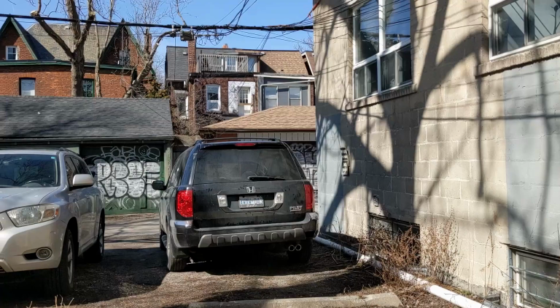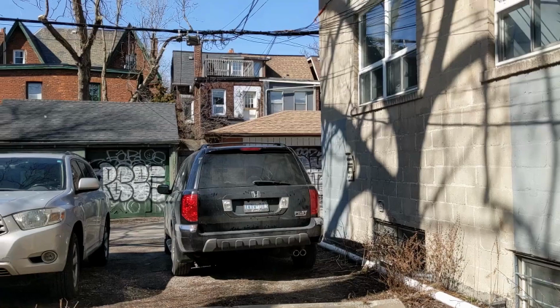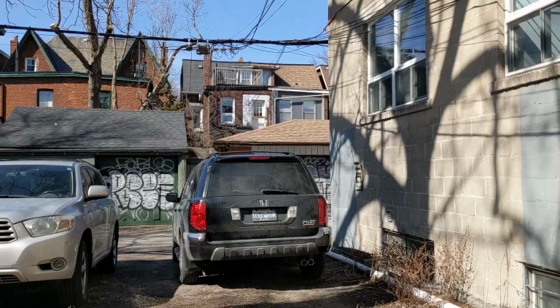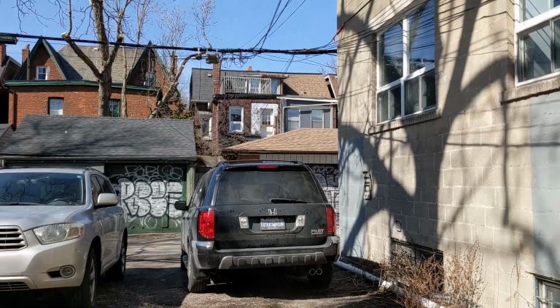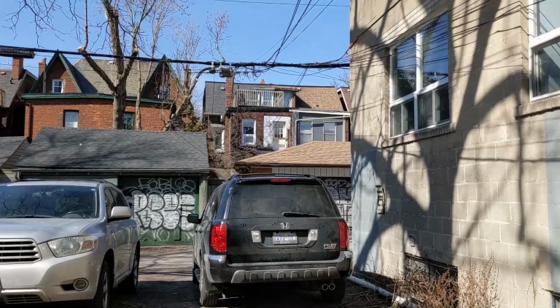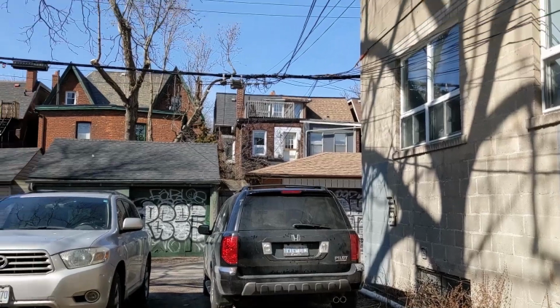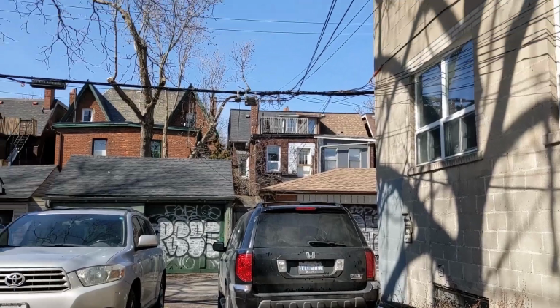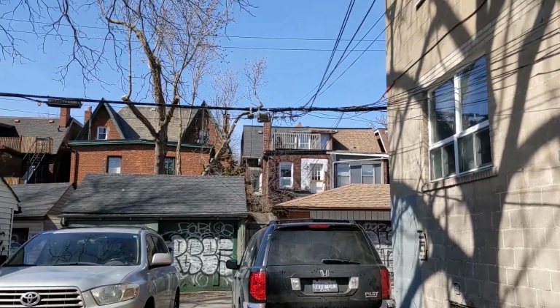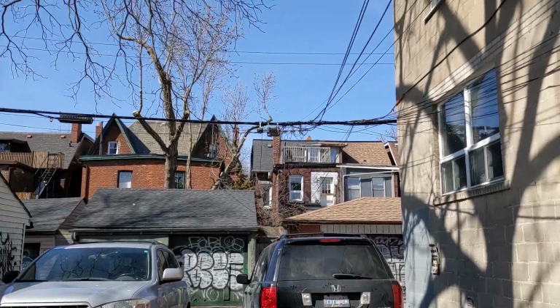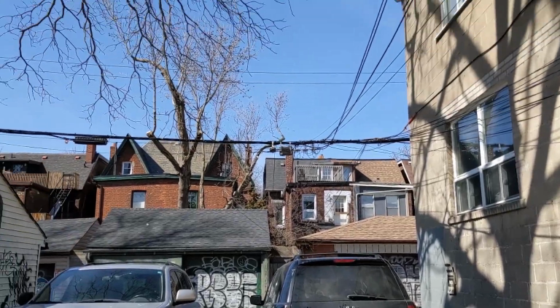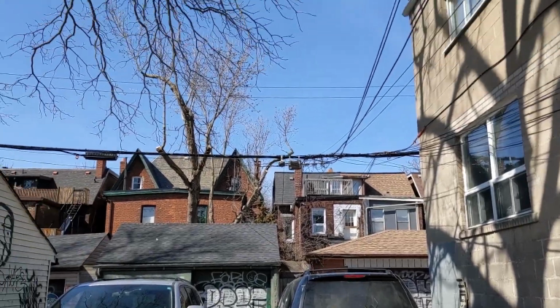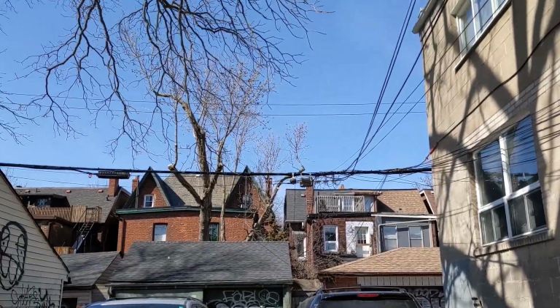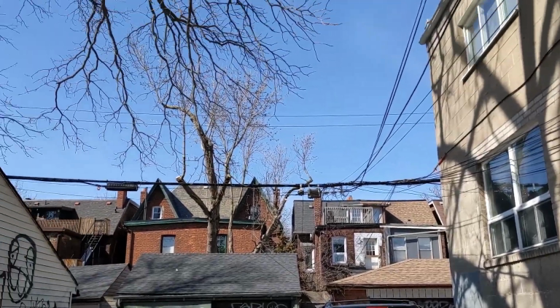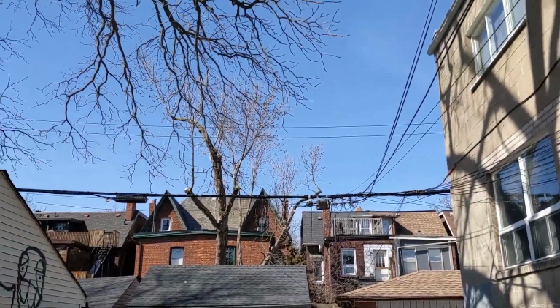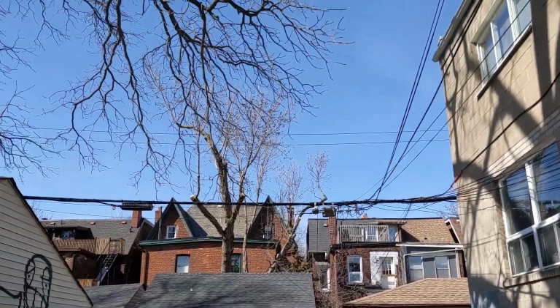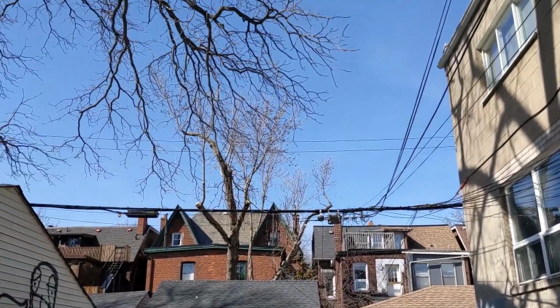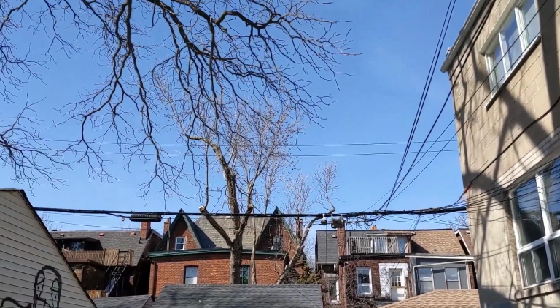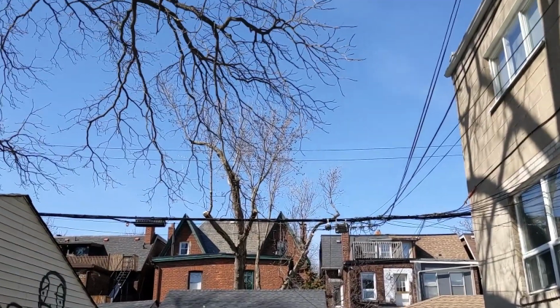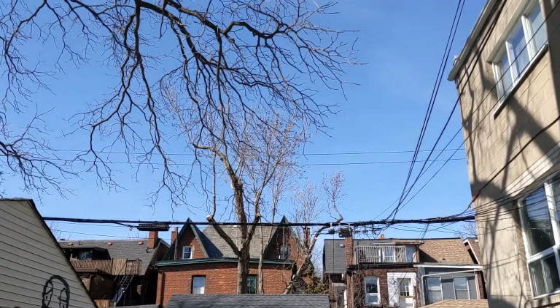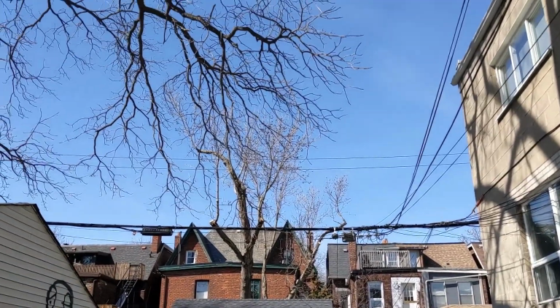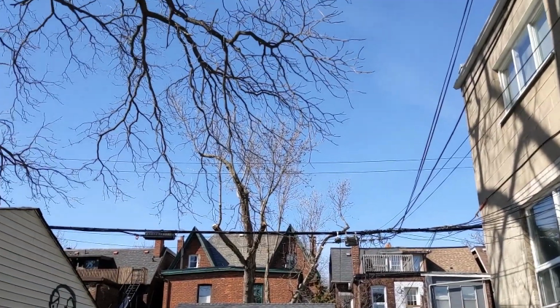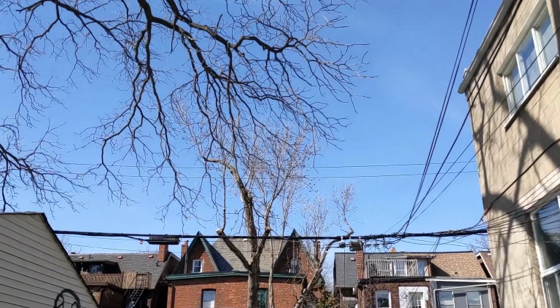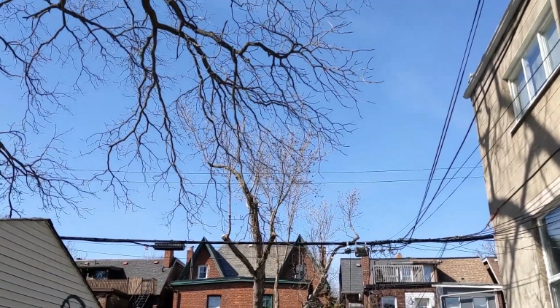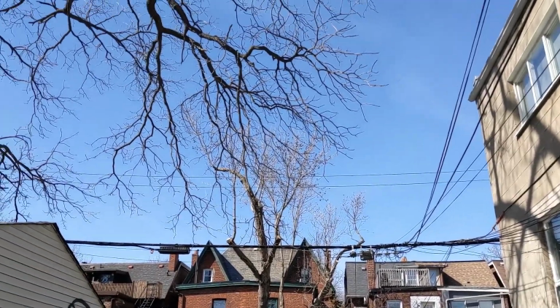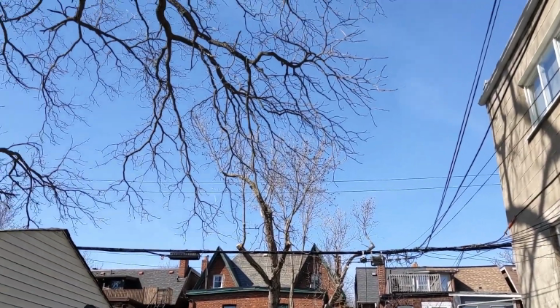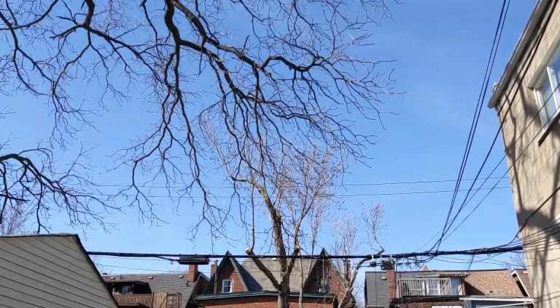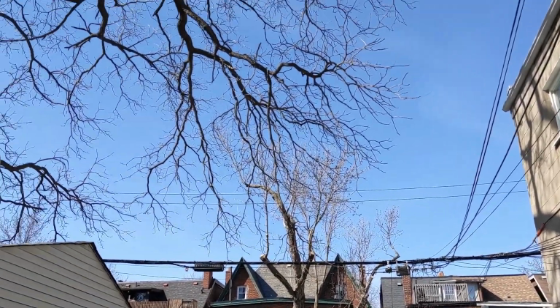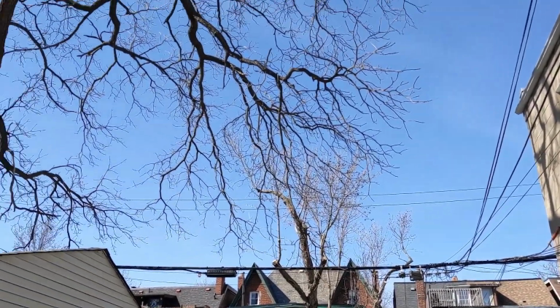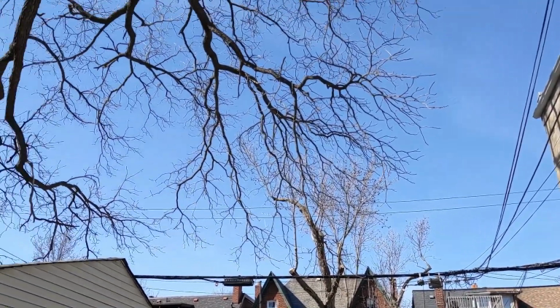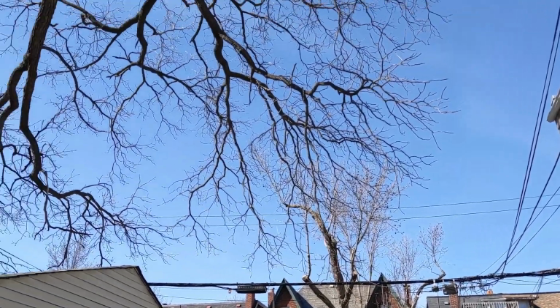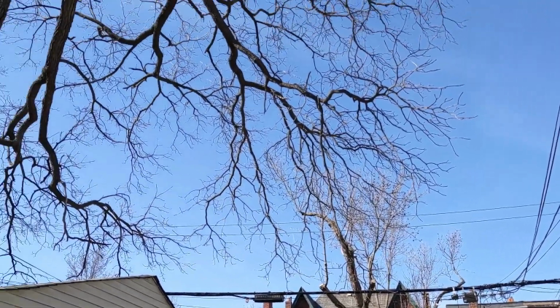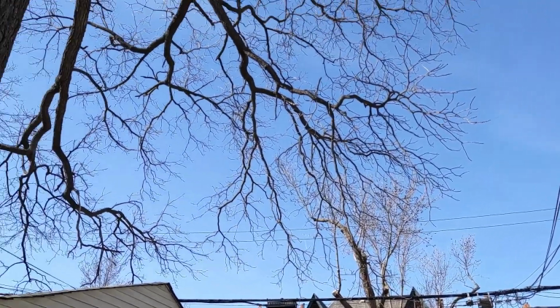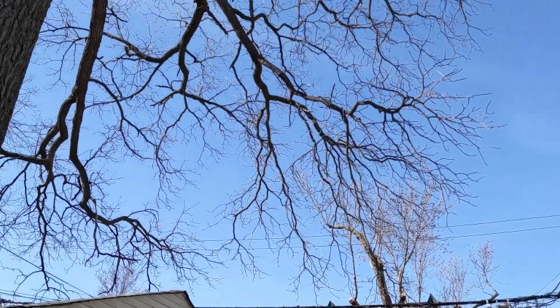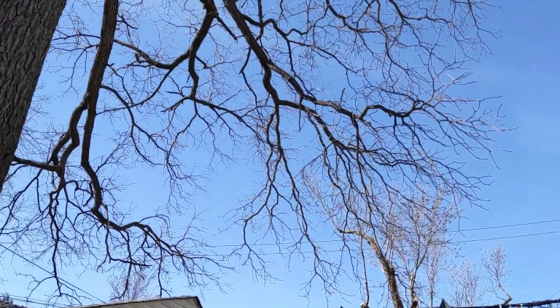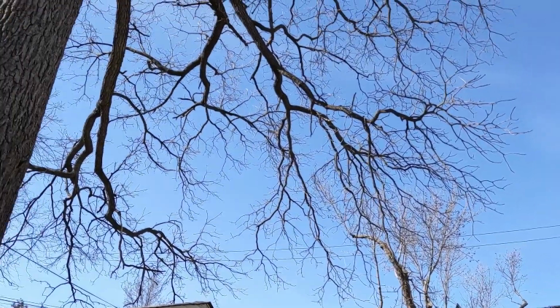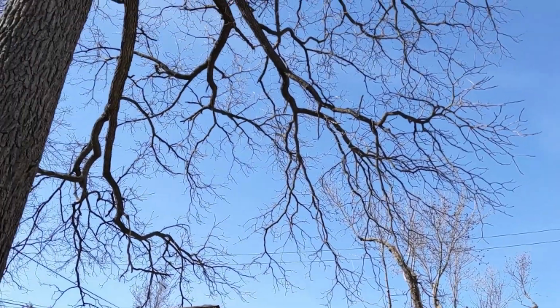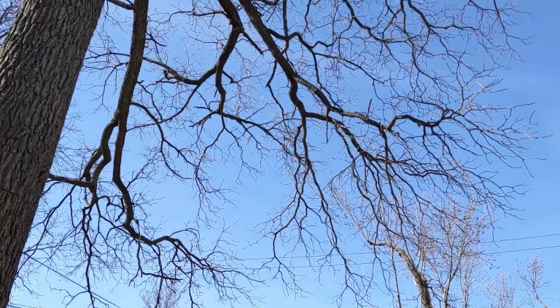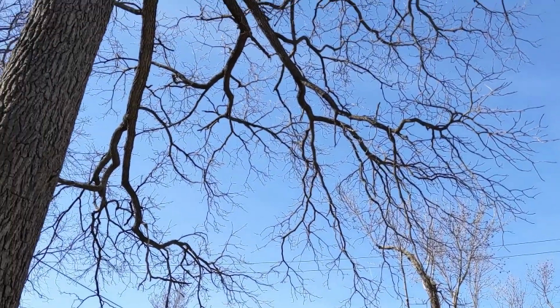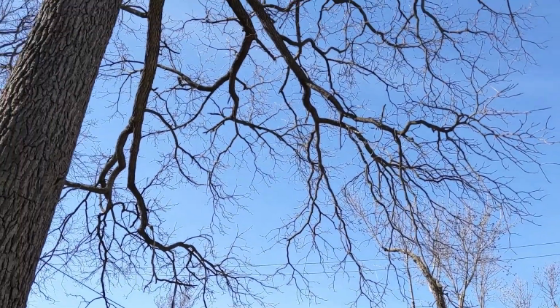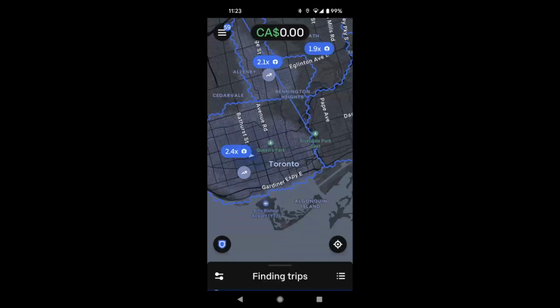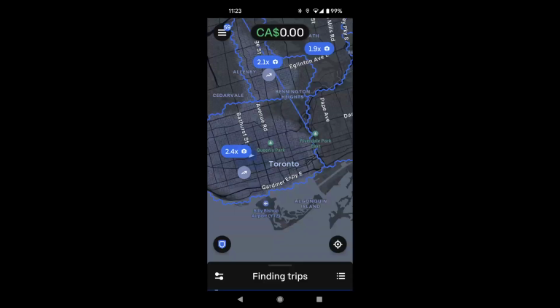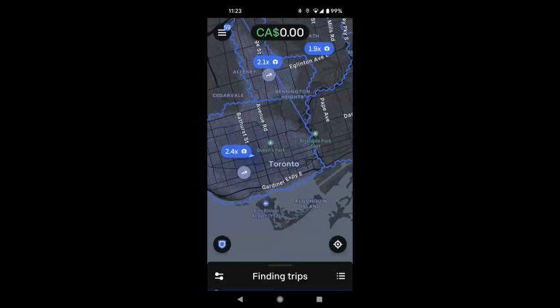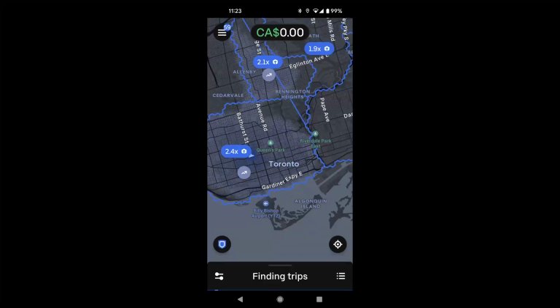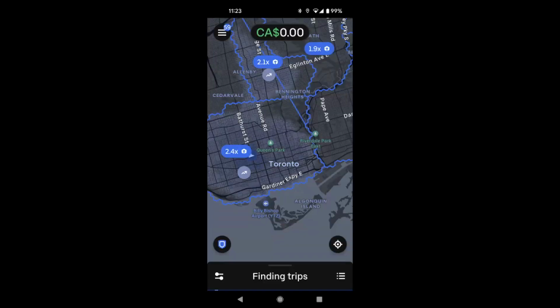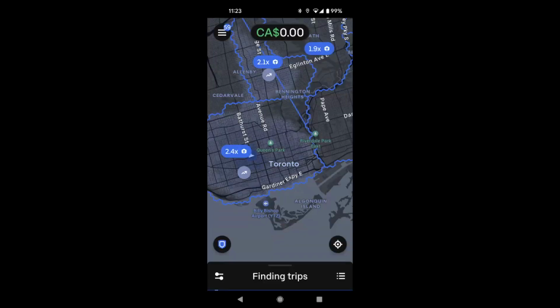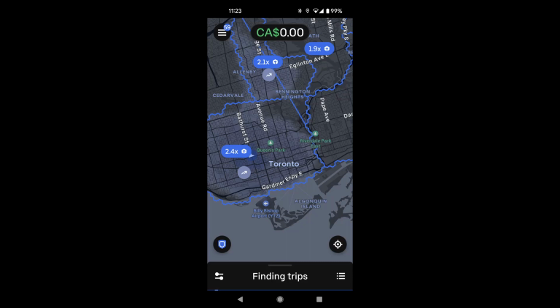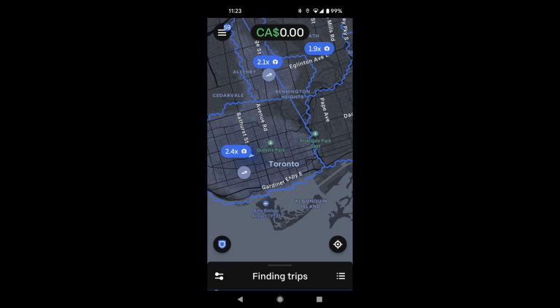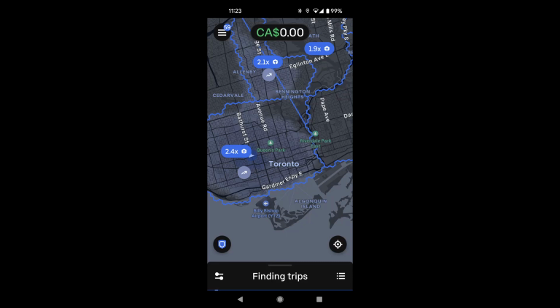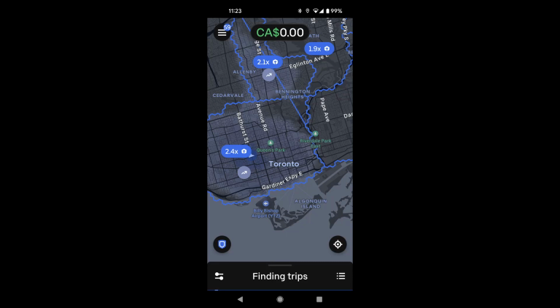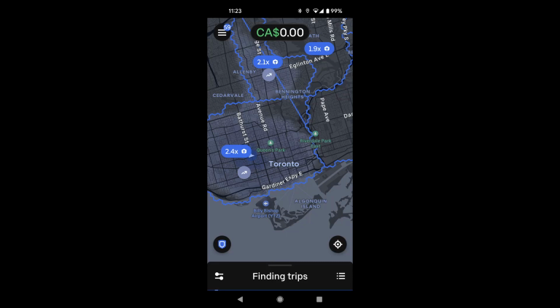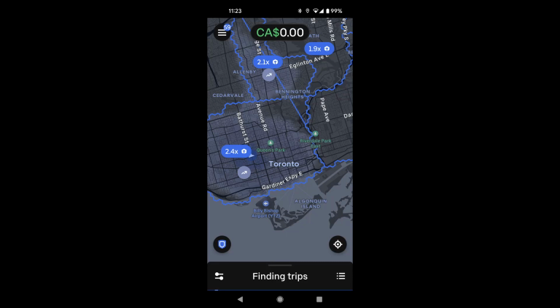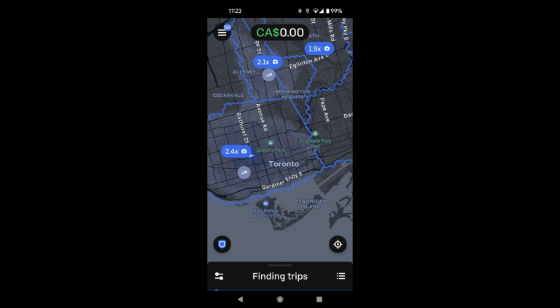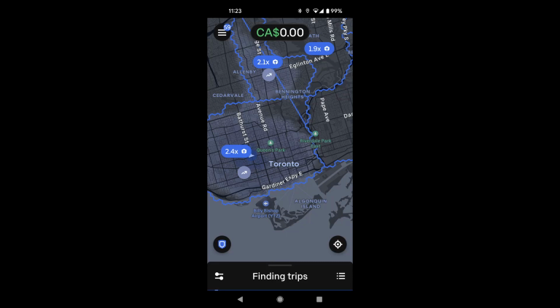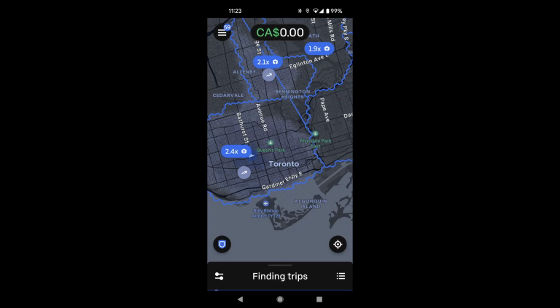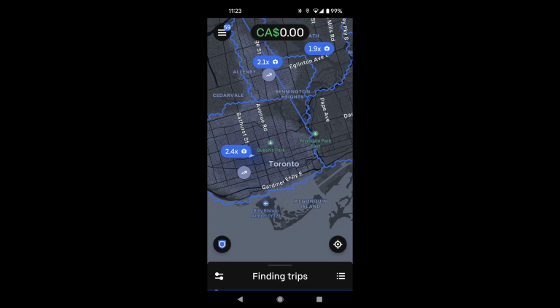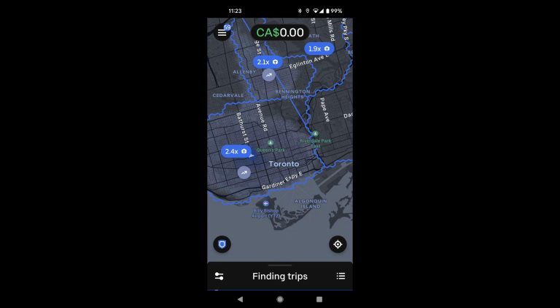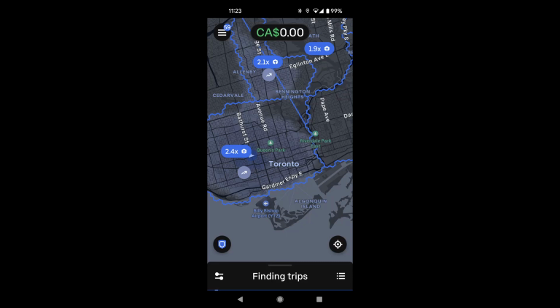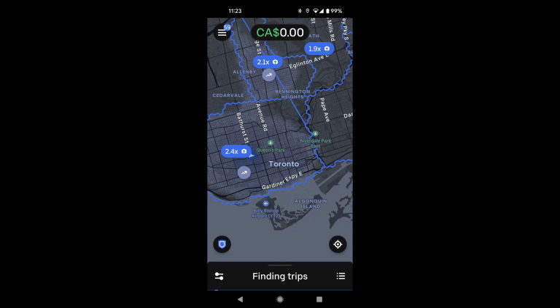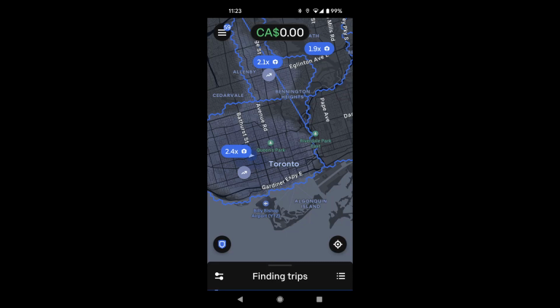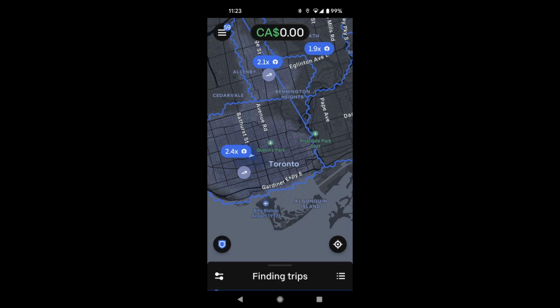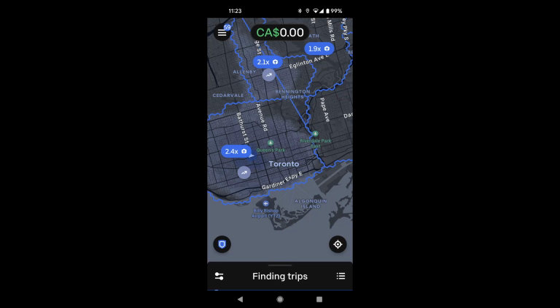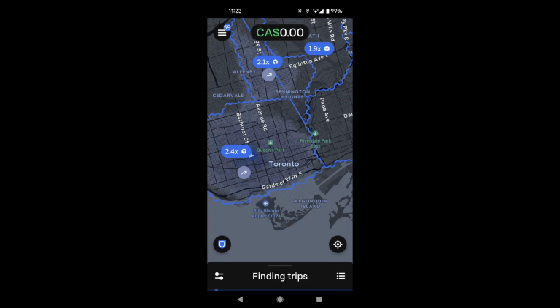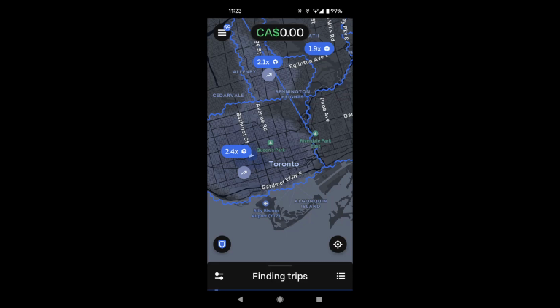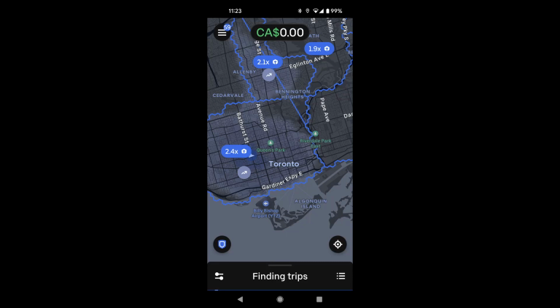Hey guys. It's Saturday, very nice outside. Nice and clear sky. Gonna go do some Uber.